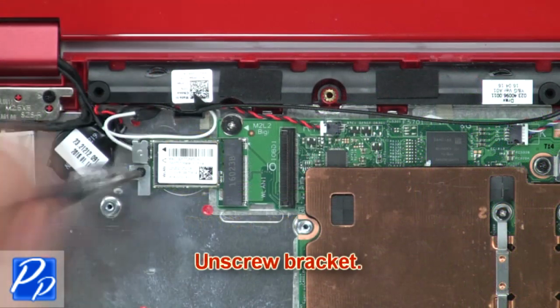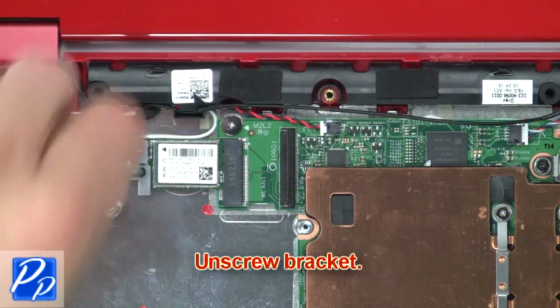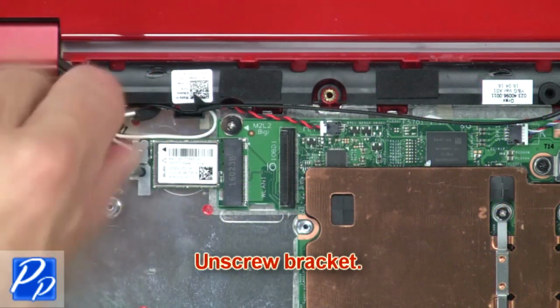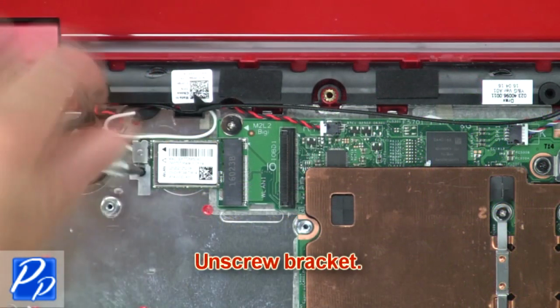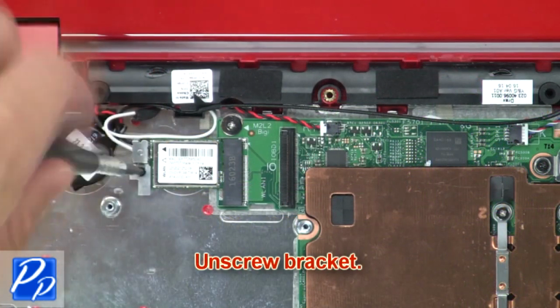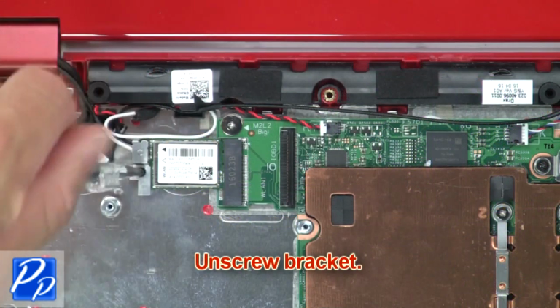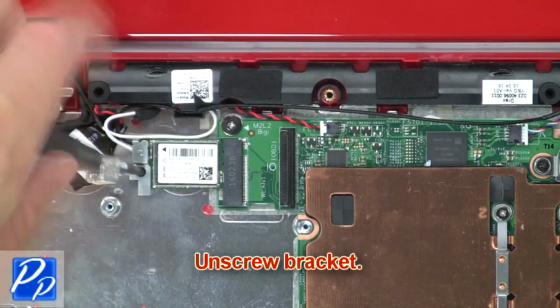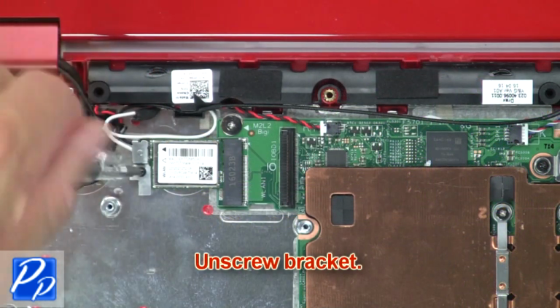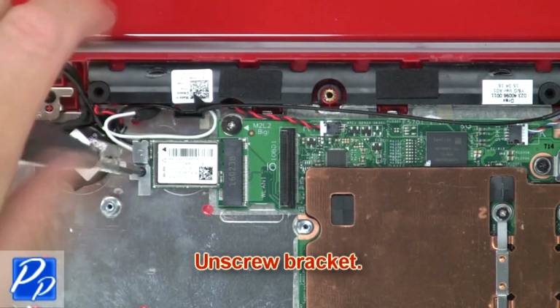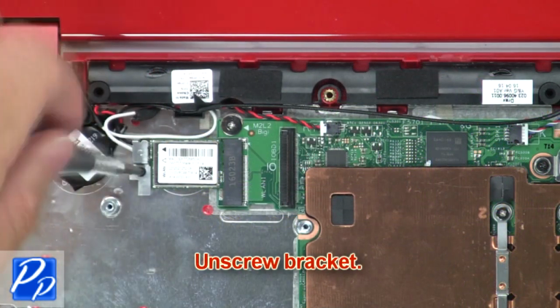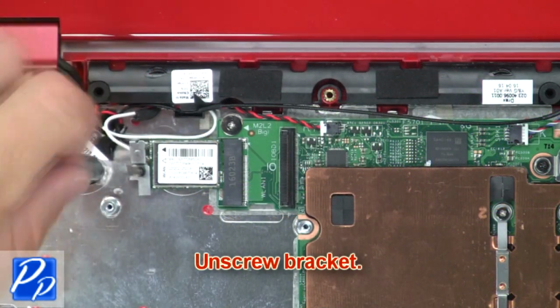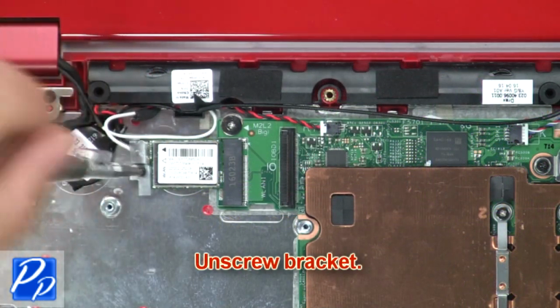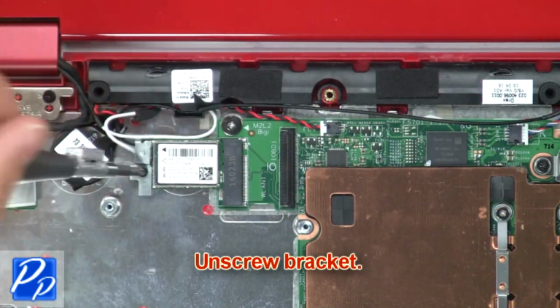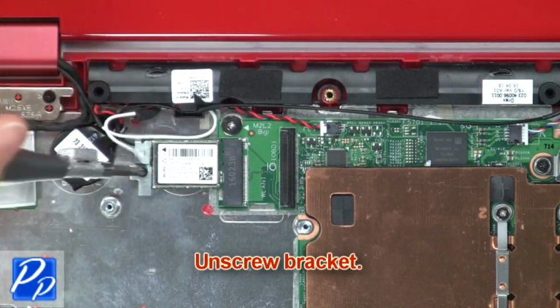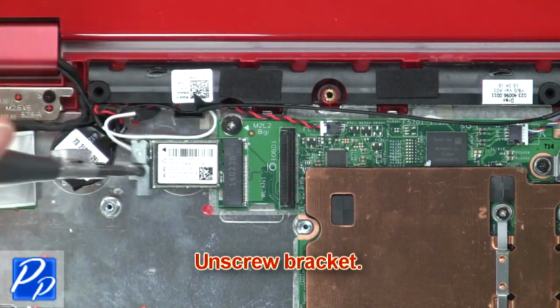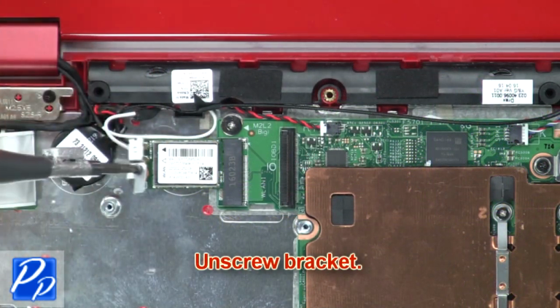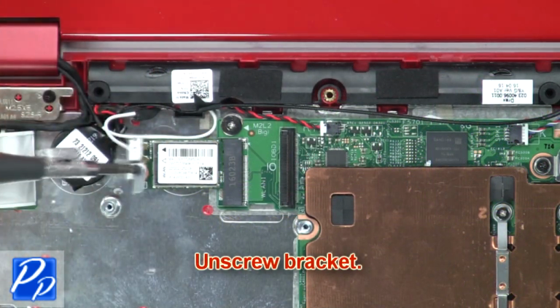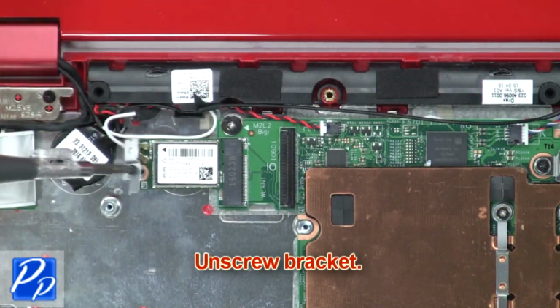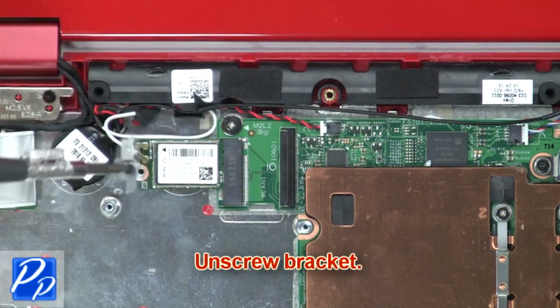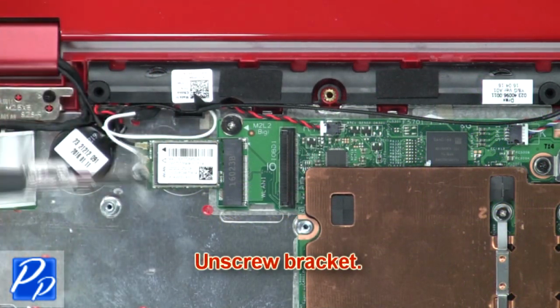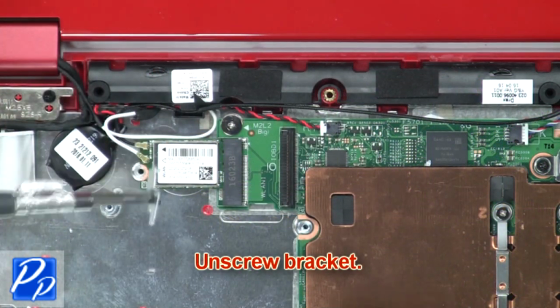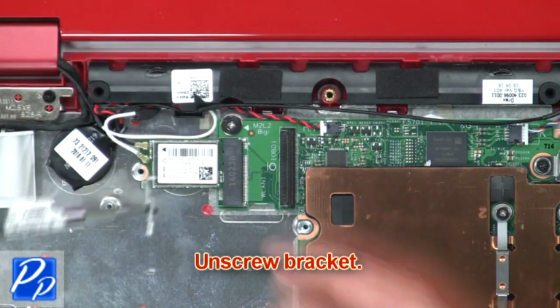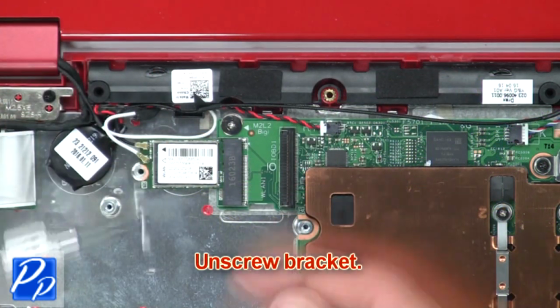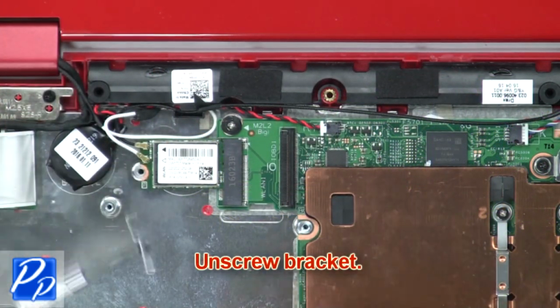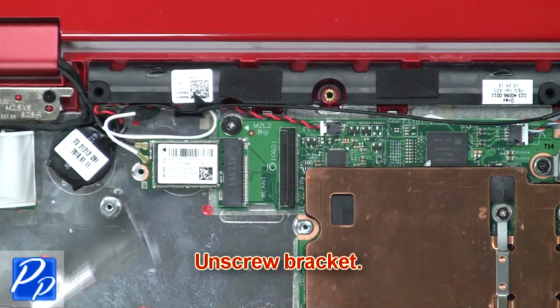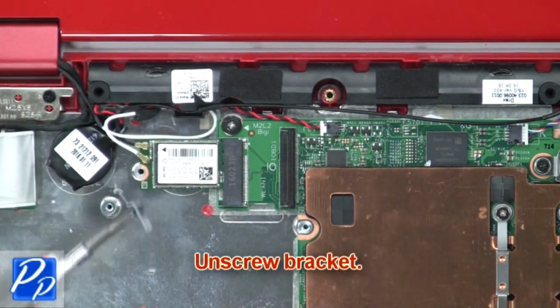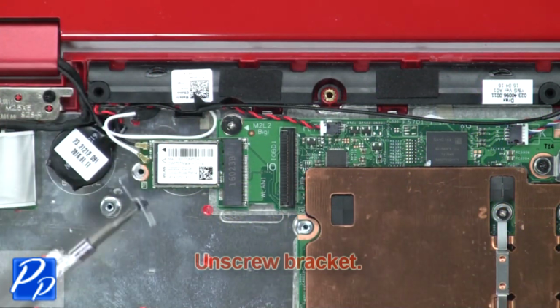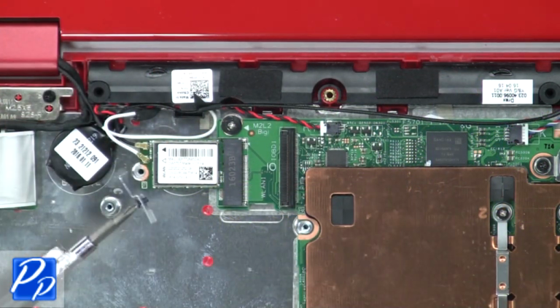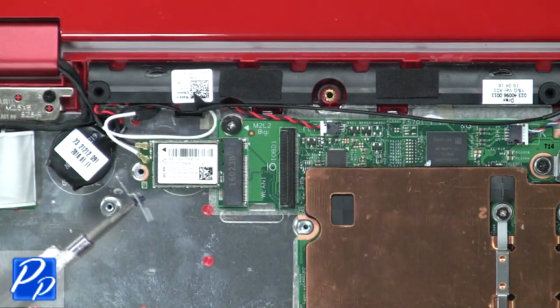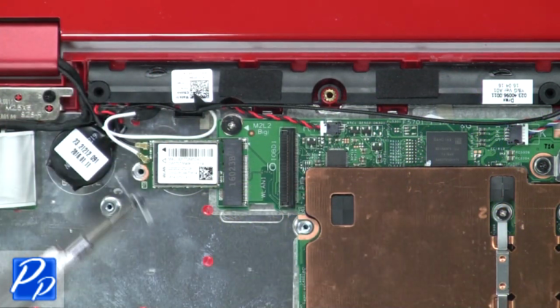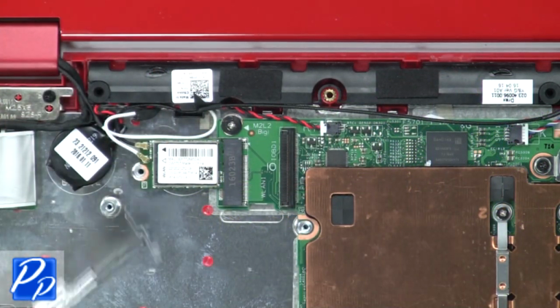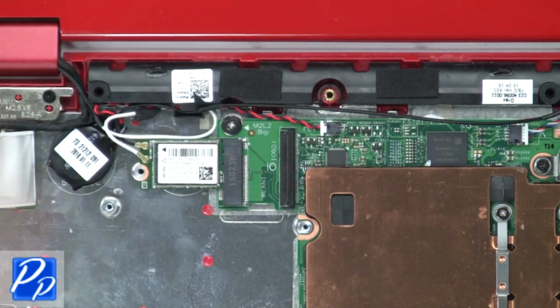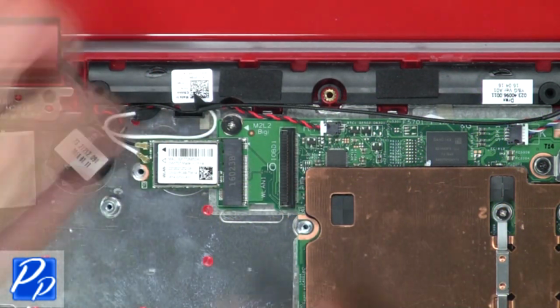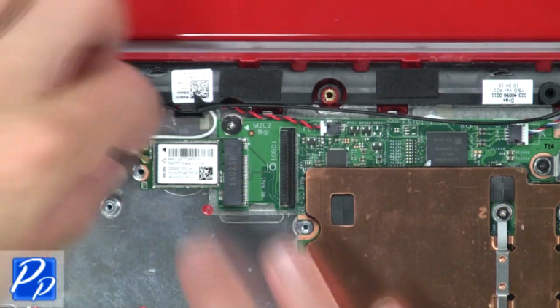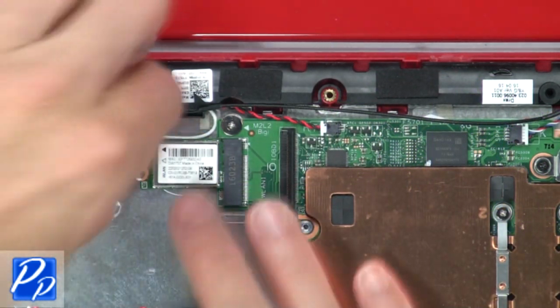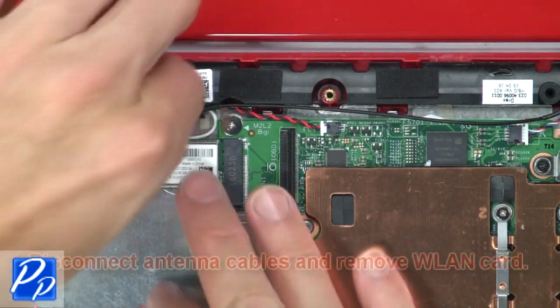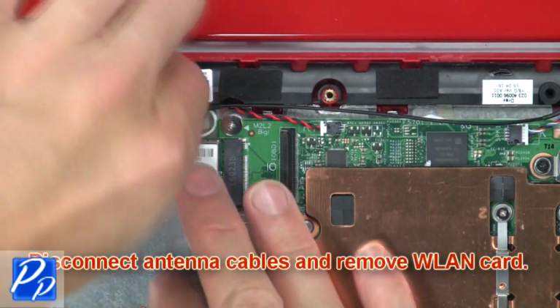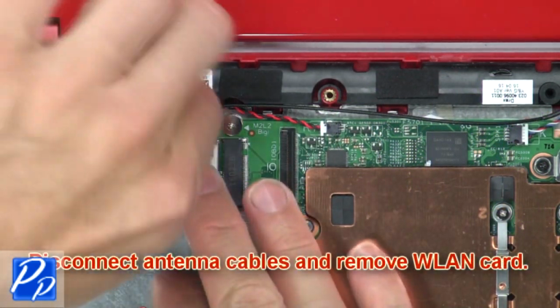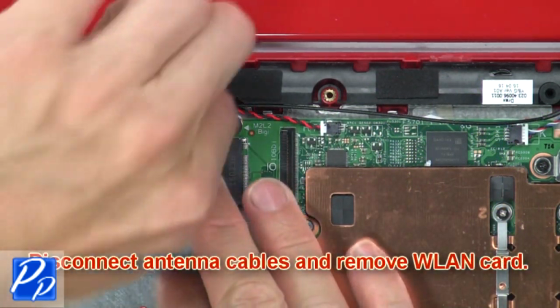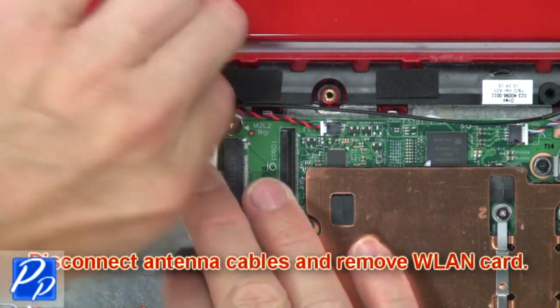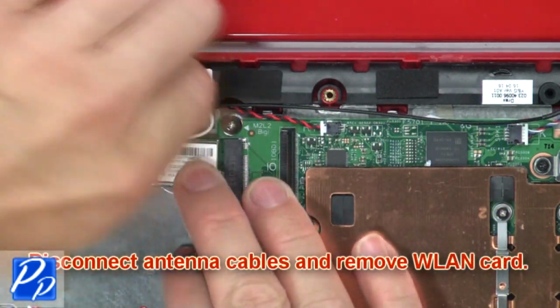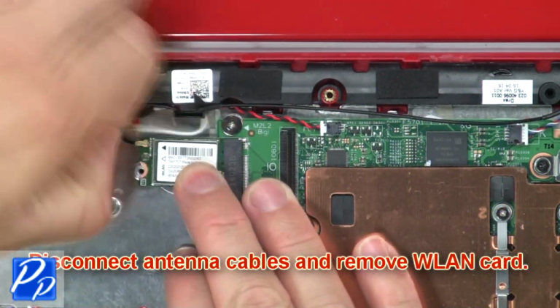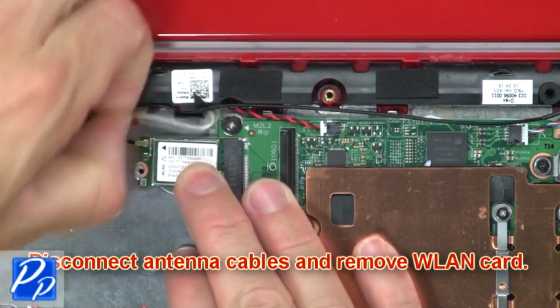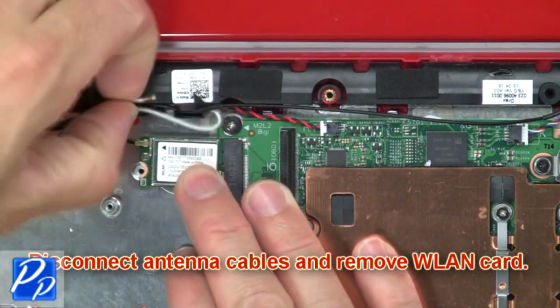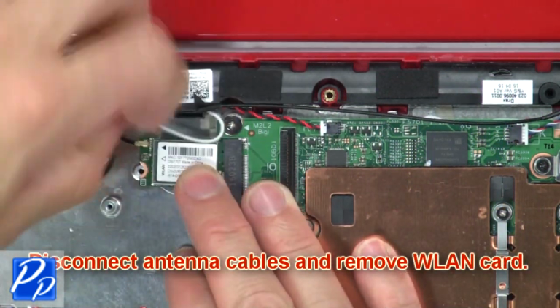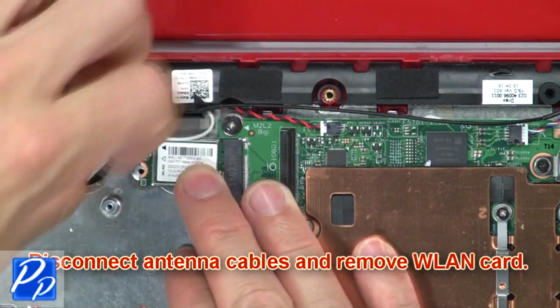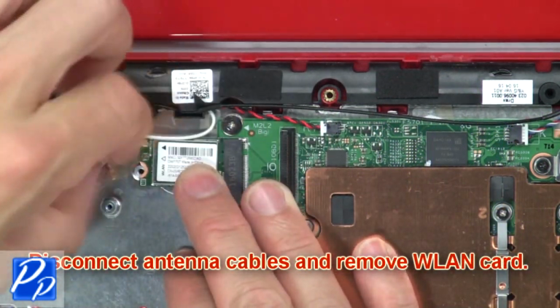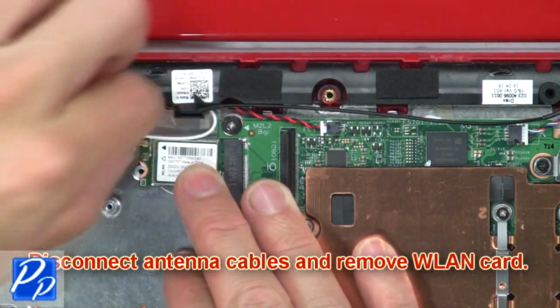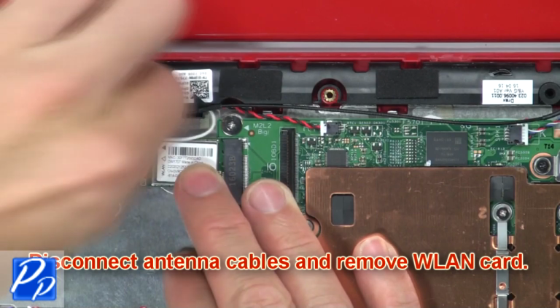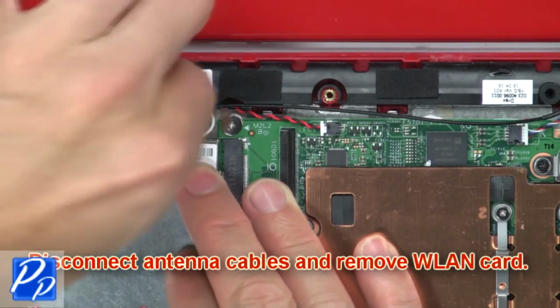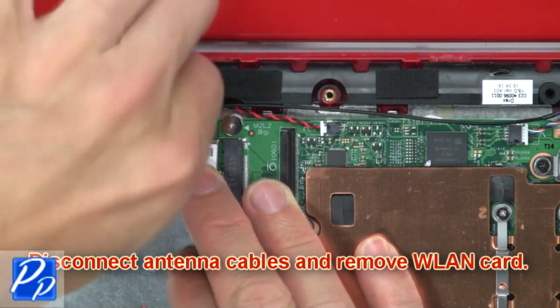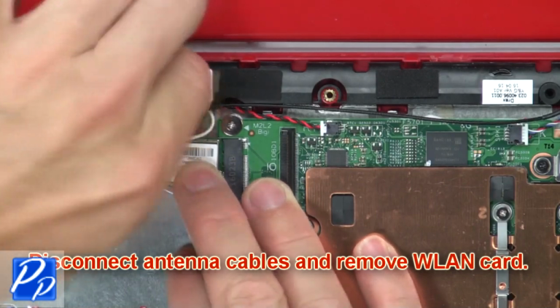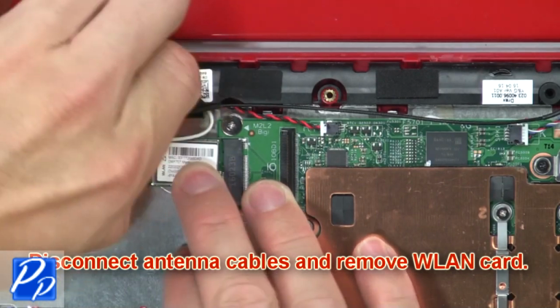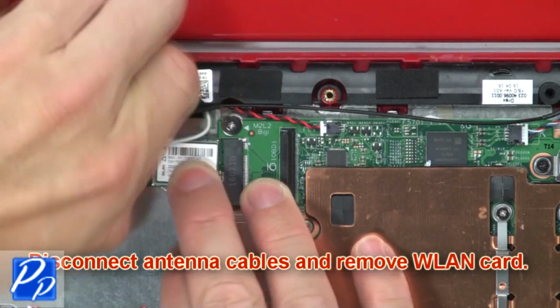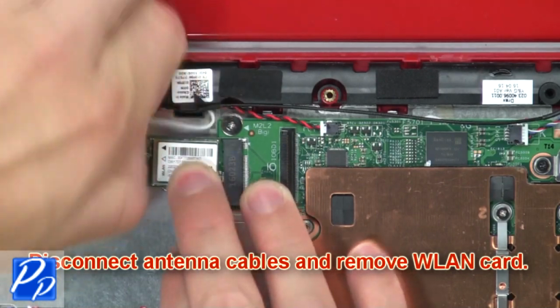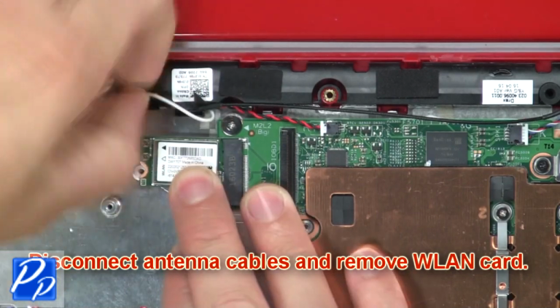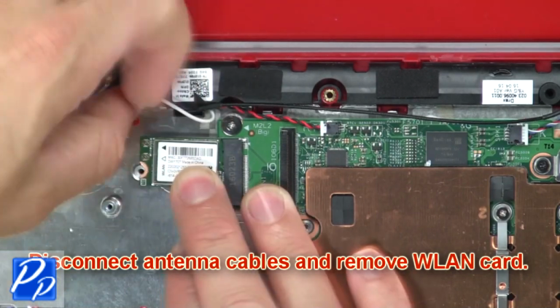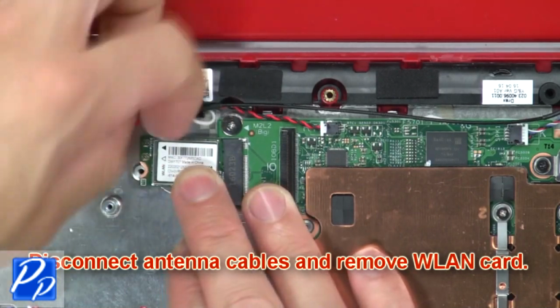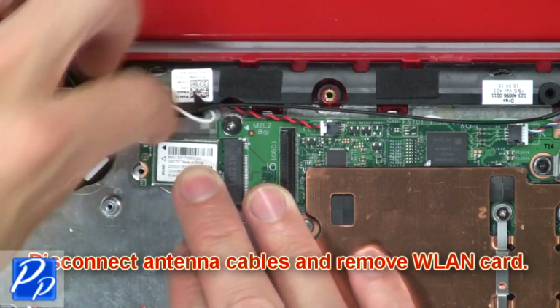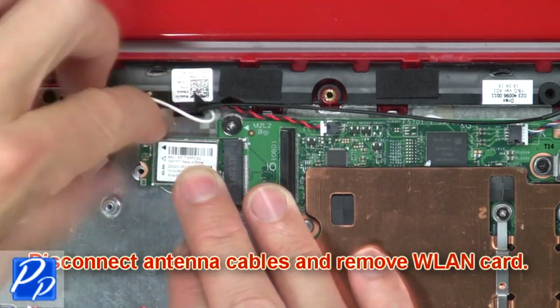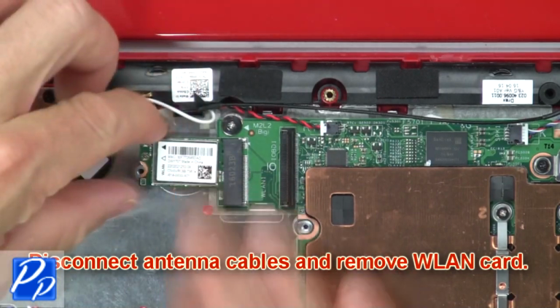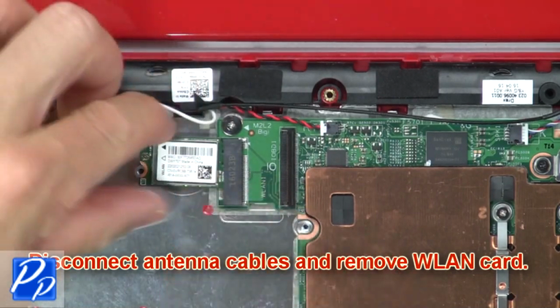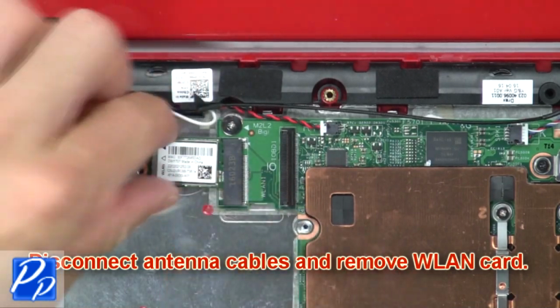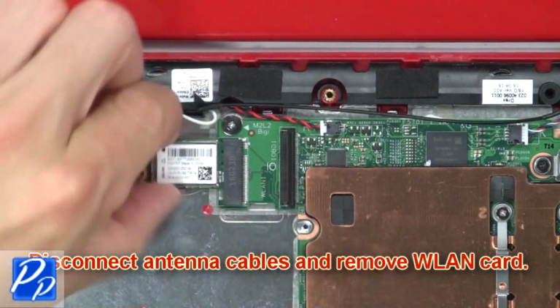Now unscrew the bracket. Then disconnect the antenna cables and remove the wireless card.